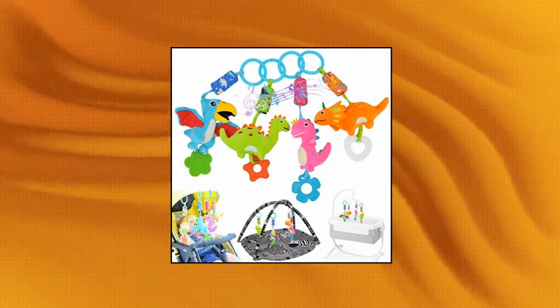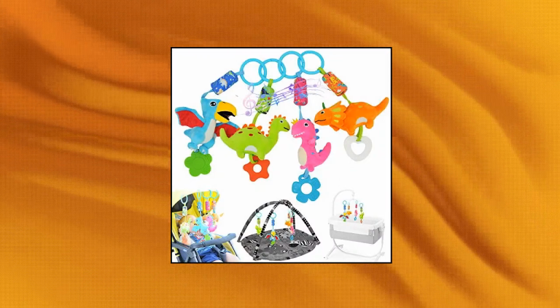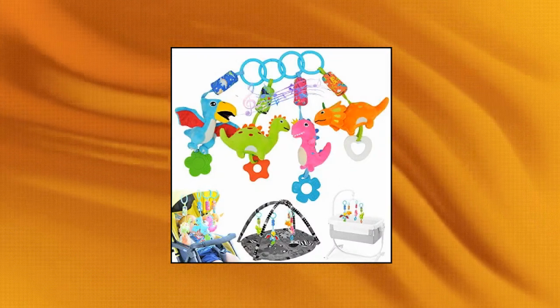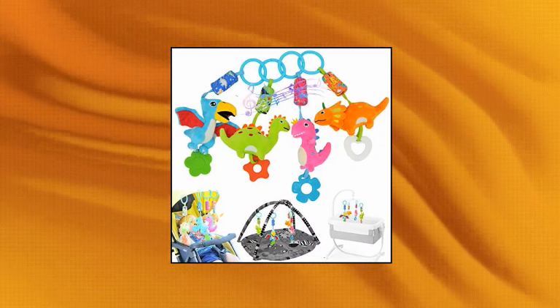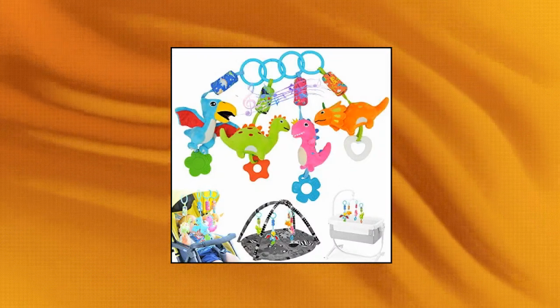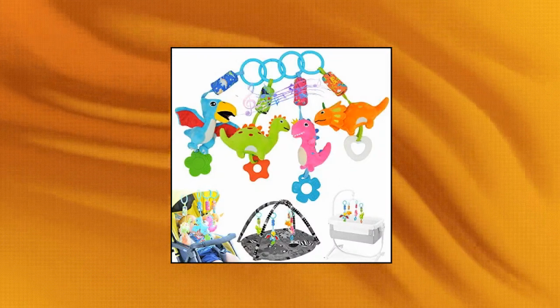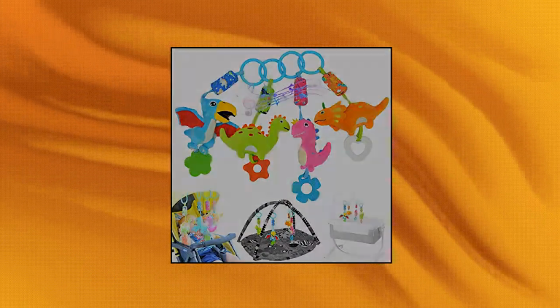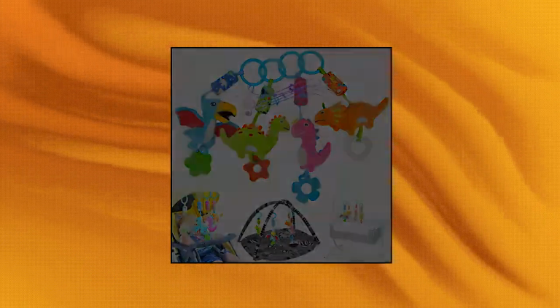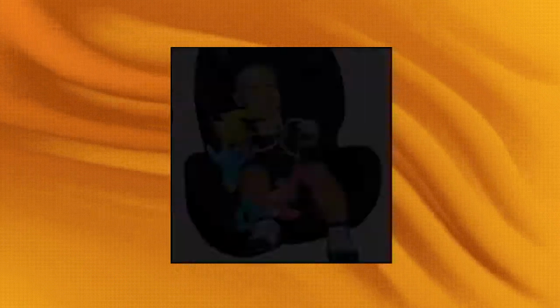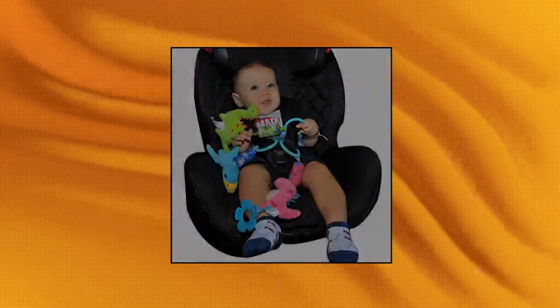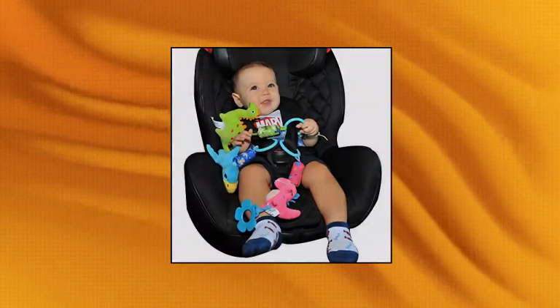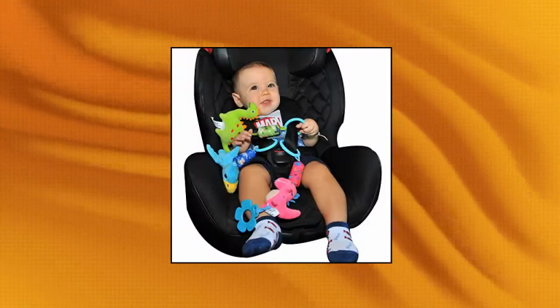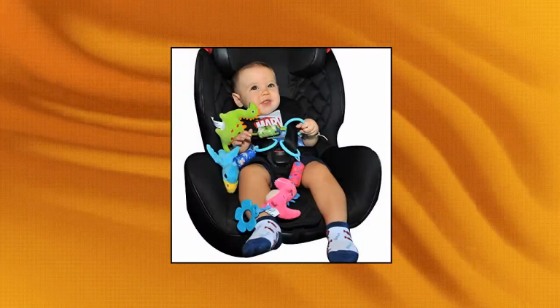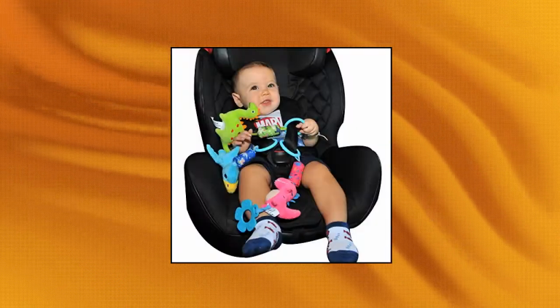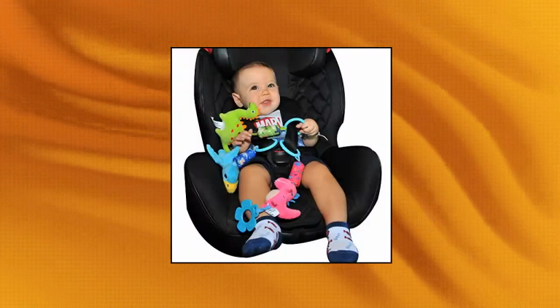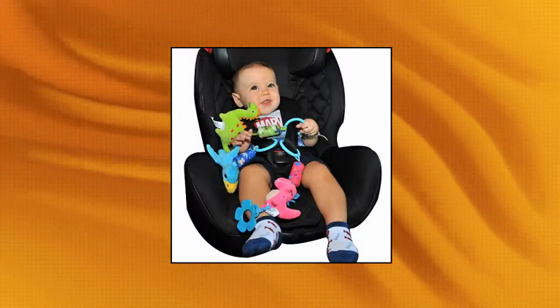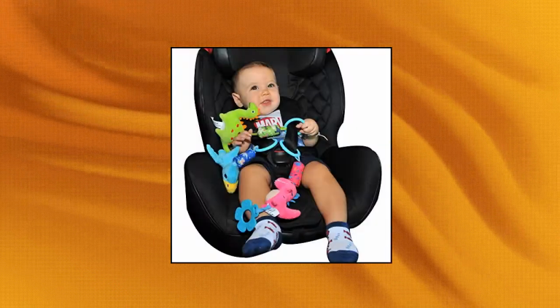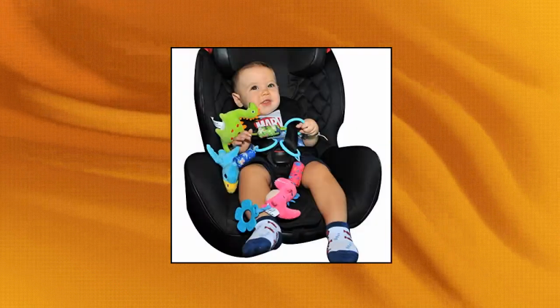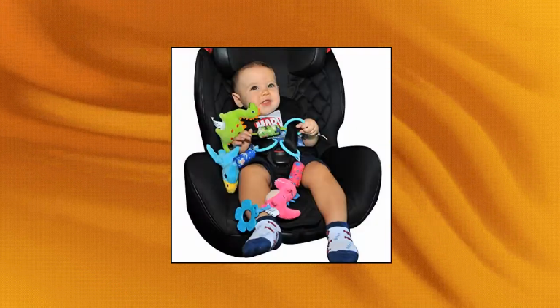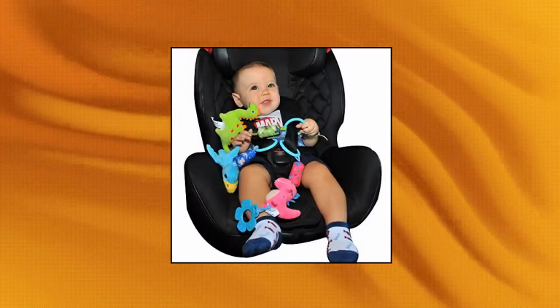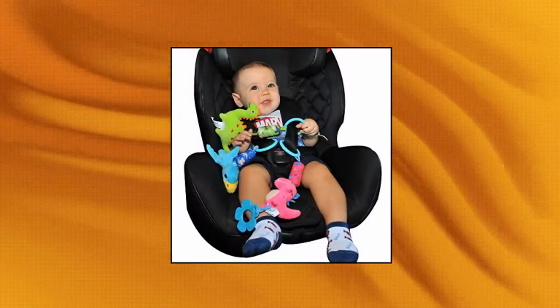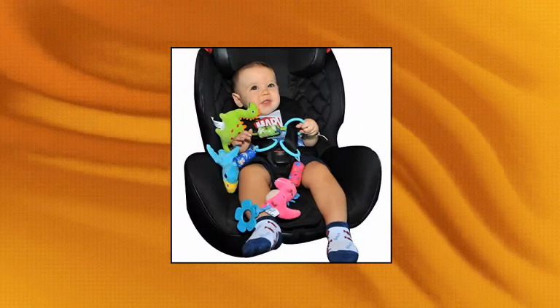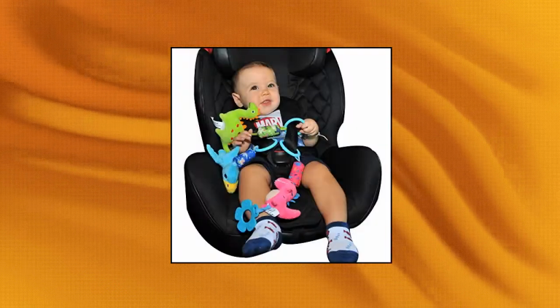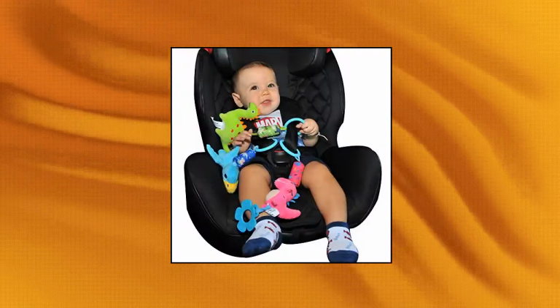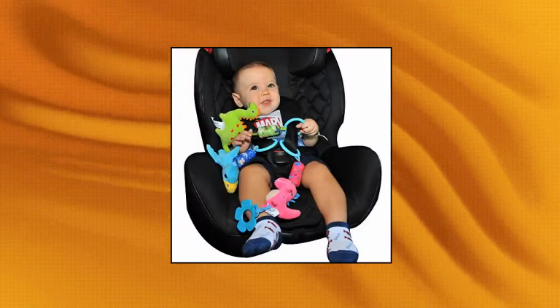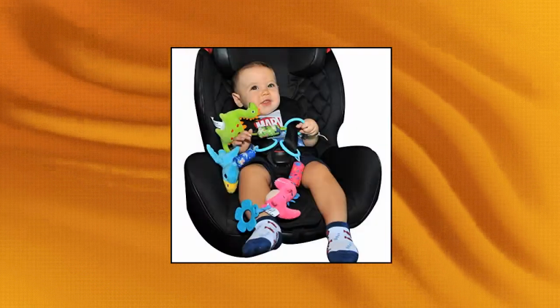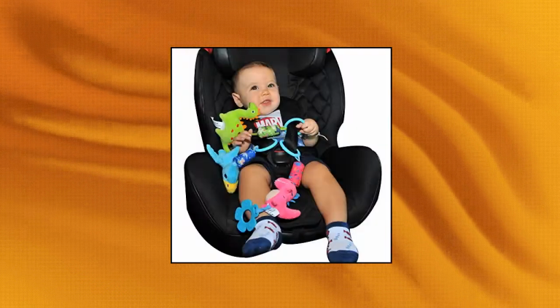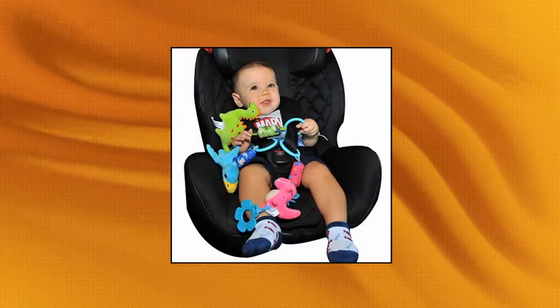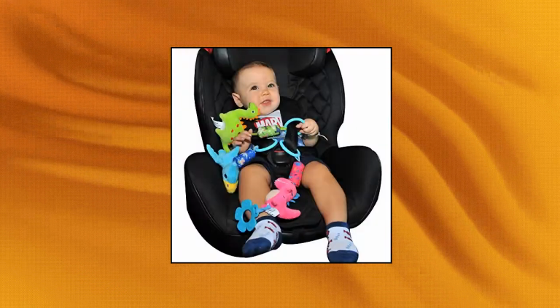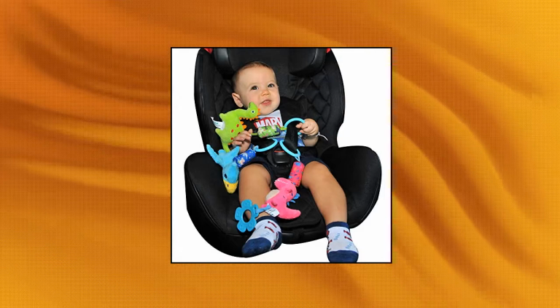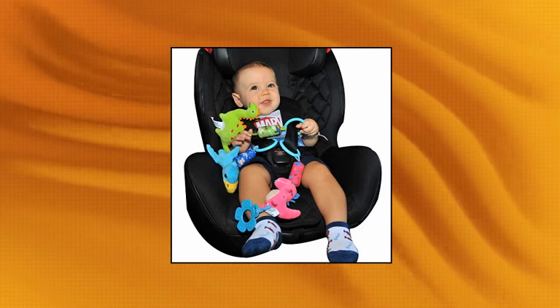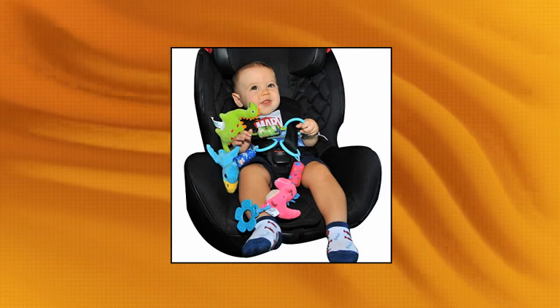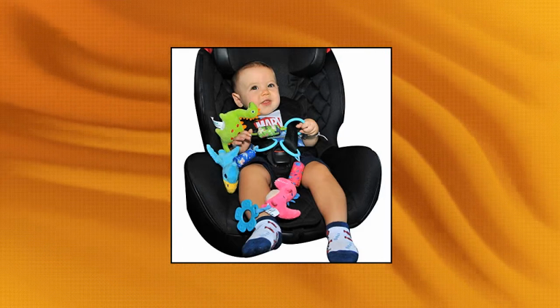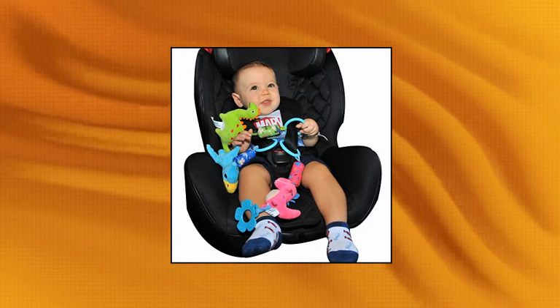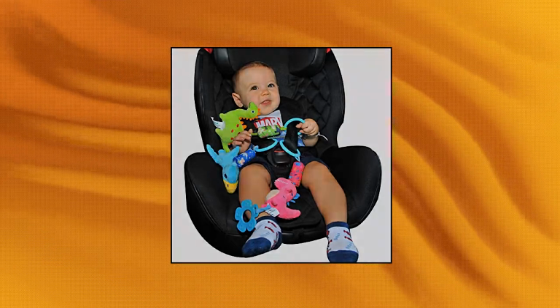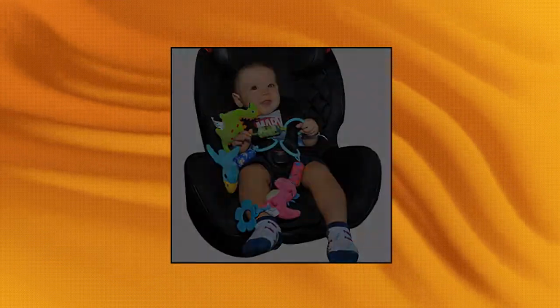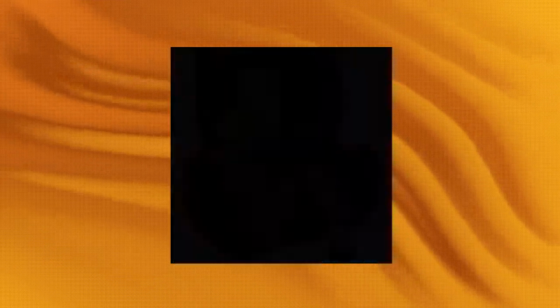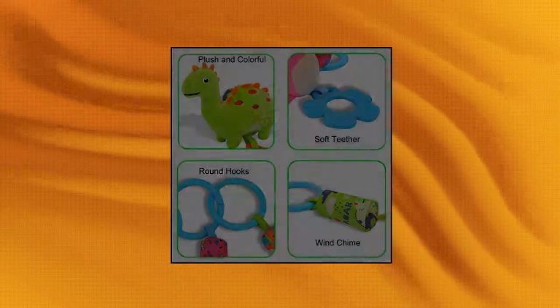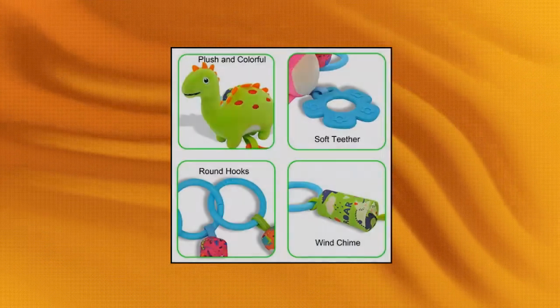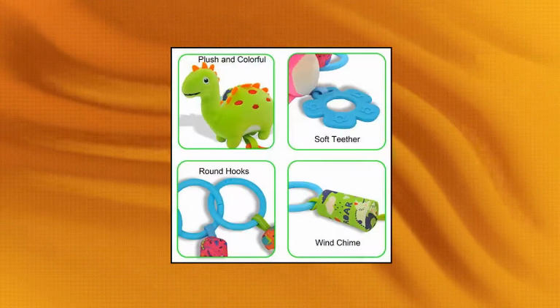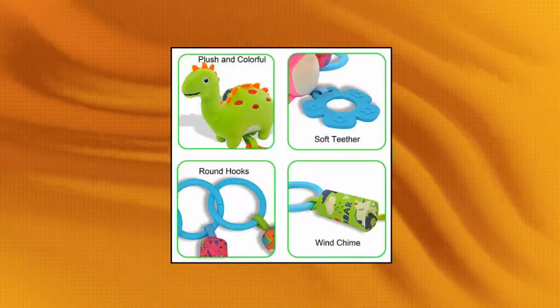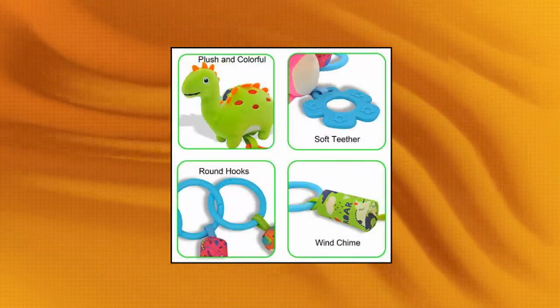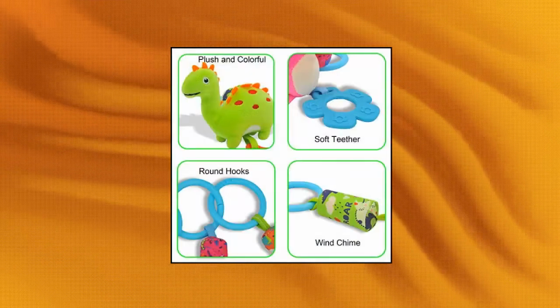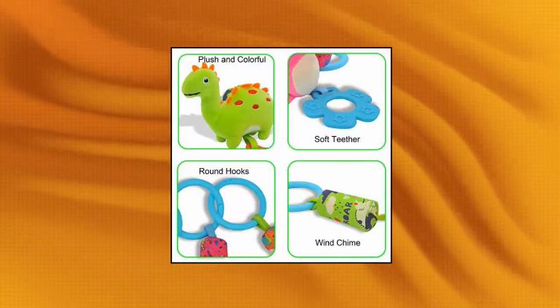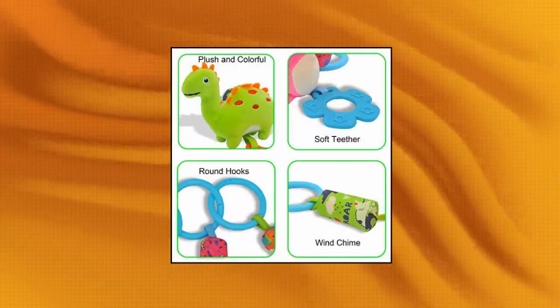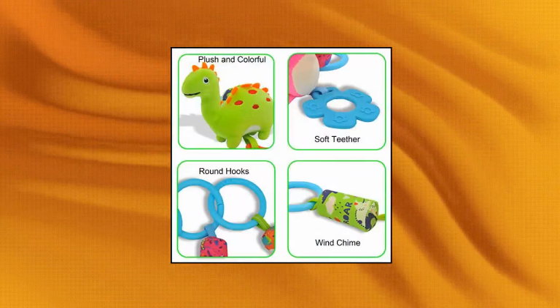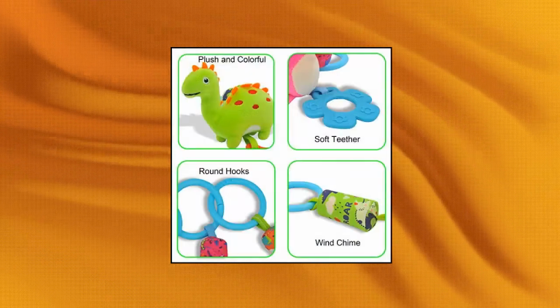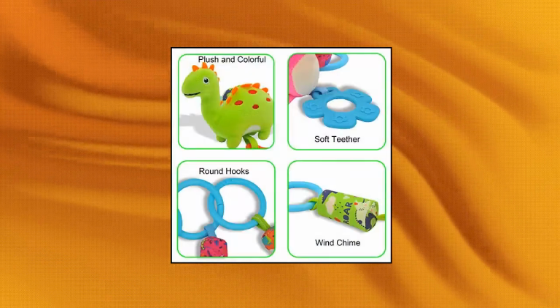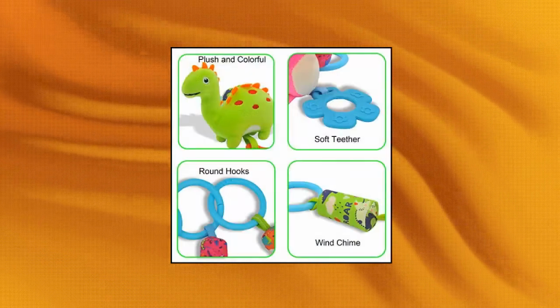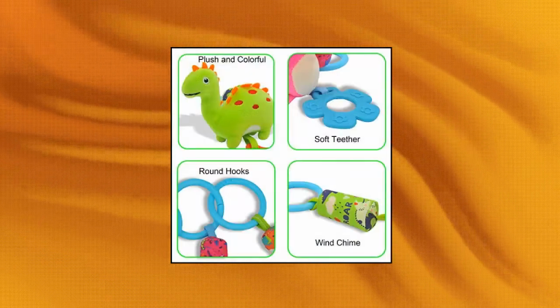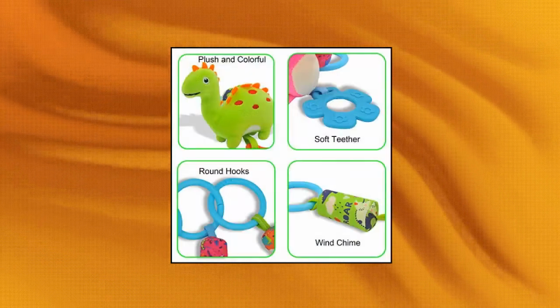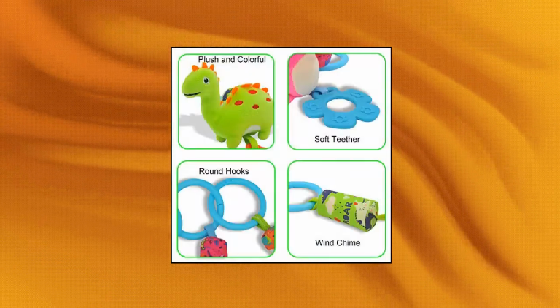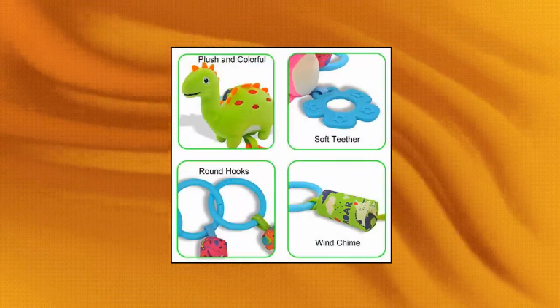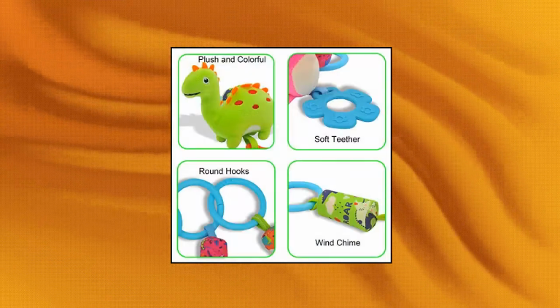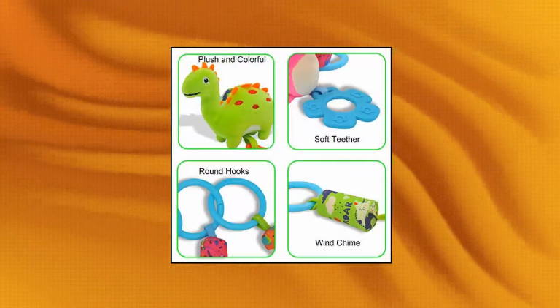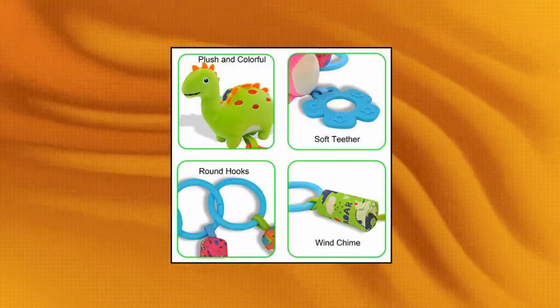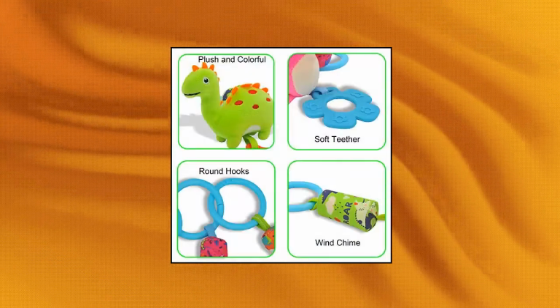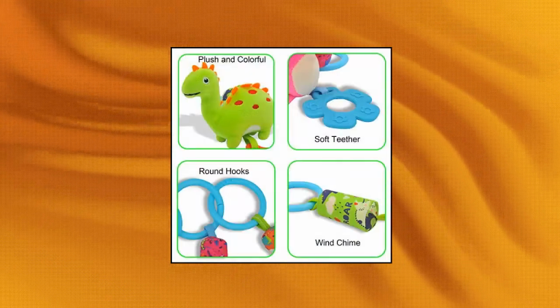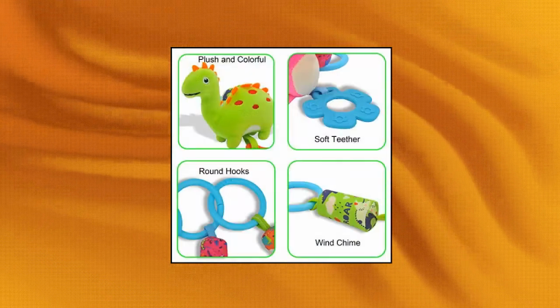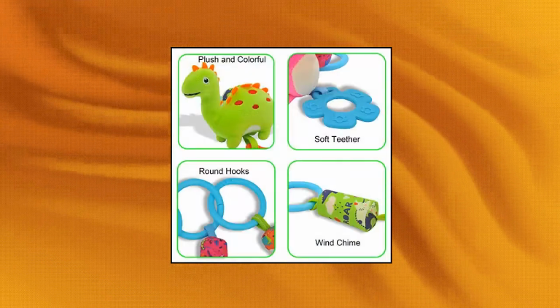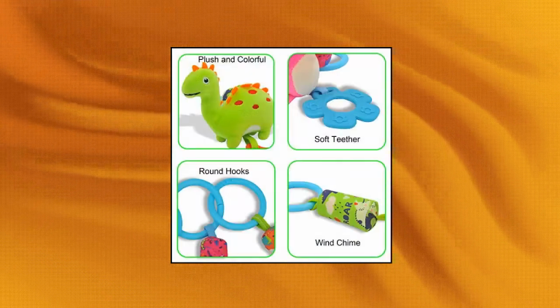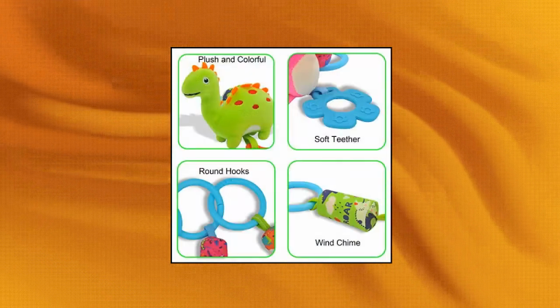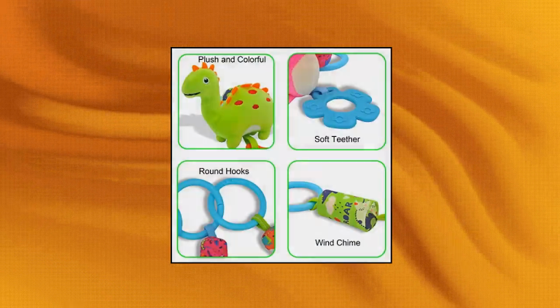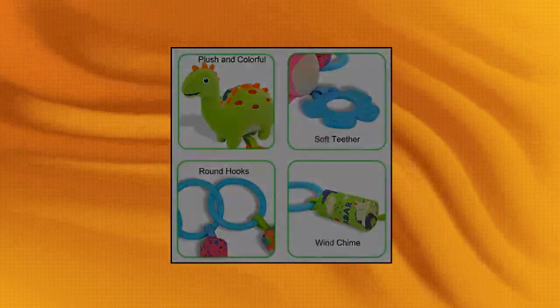They are firmly plush and make a bright tinkle when shaken. Baby will enjoy teething, gripping, throwing, playing and will be full of curiosity.